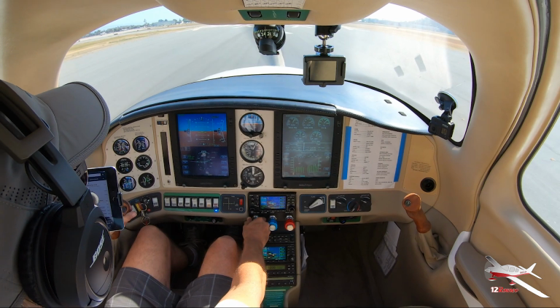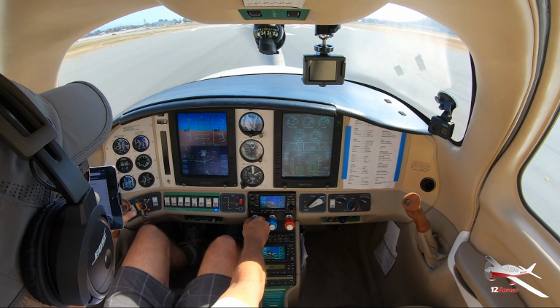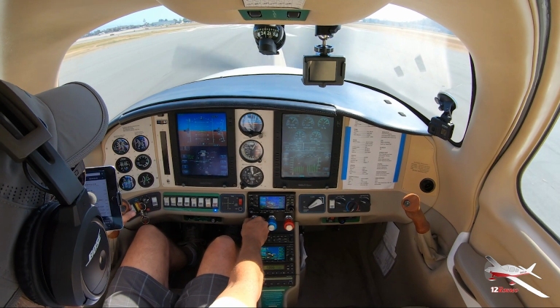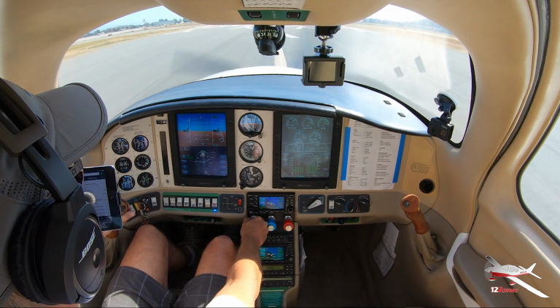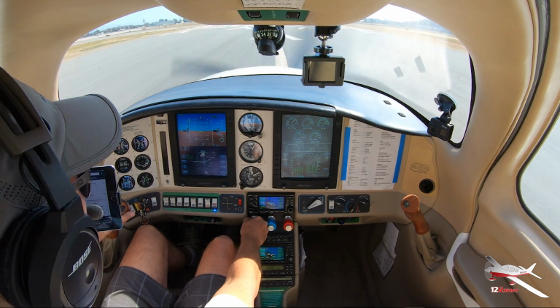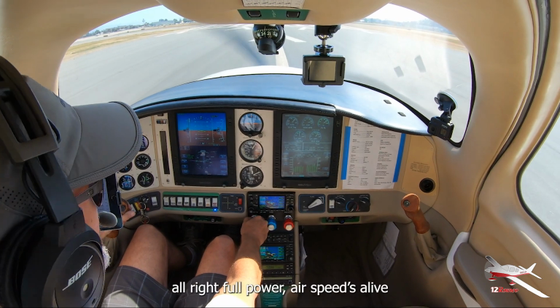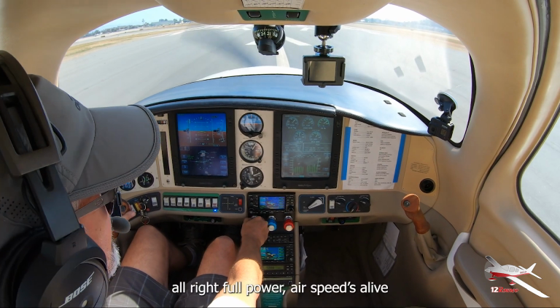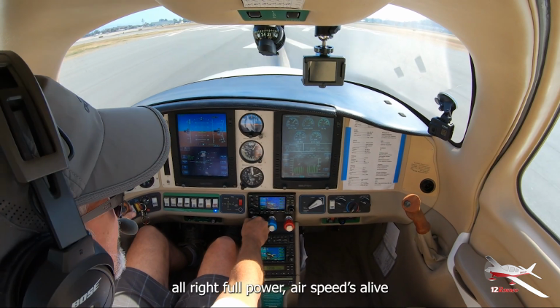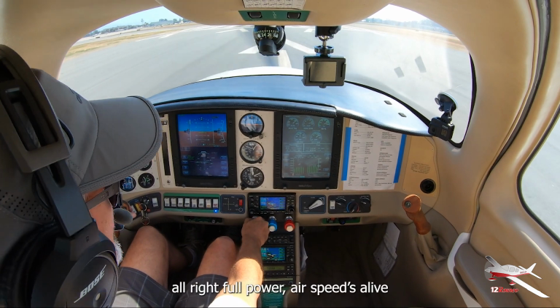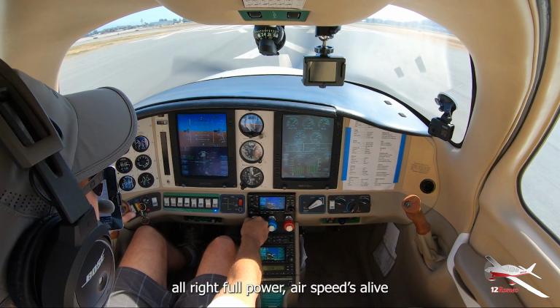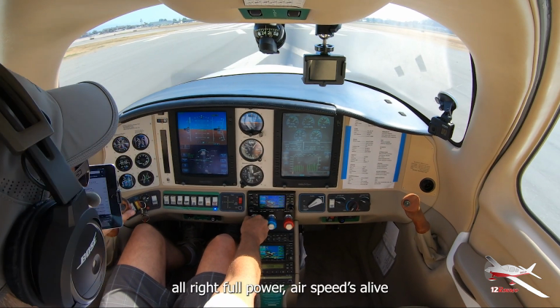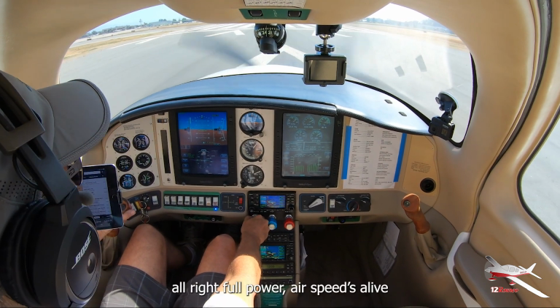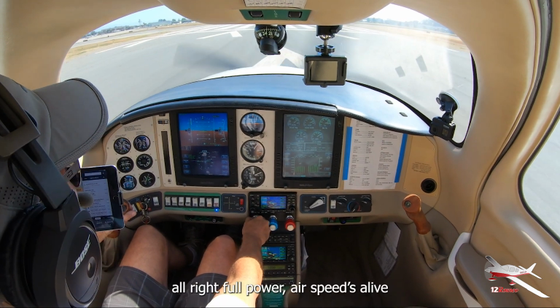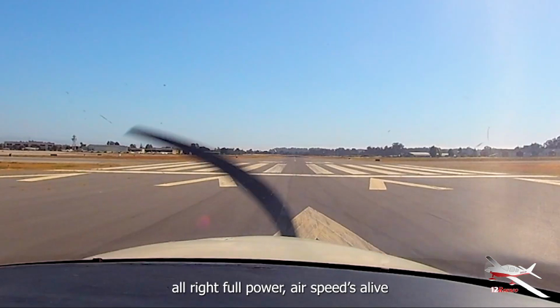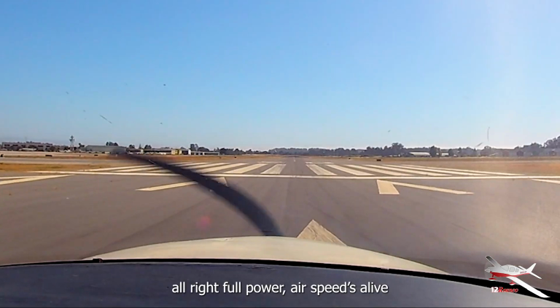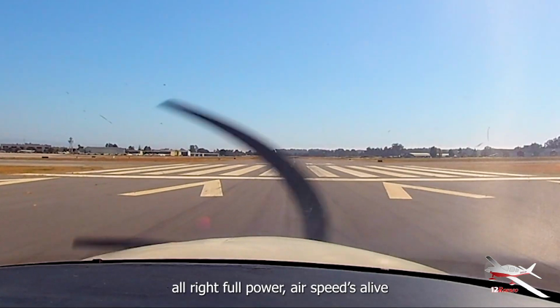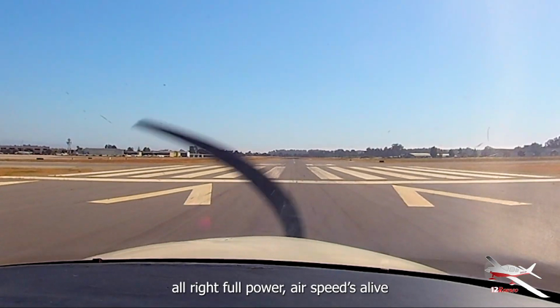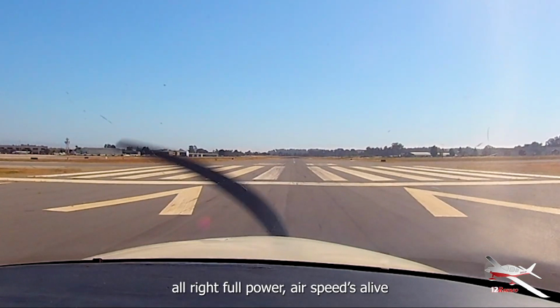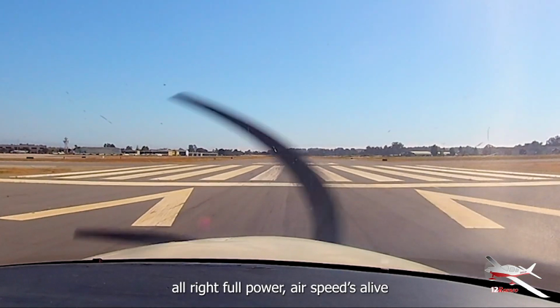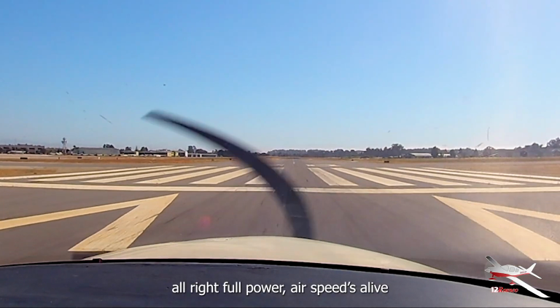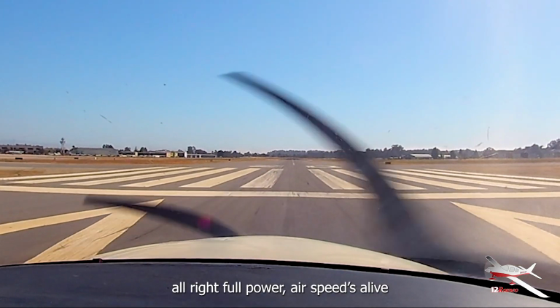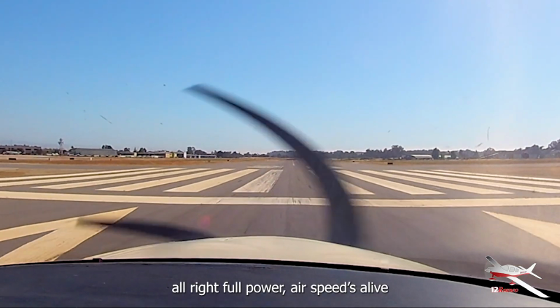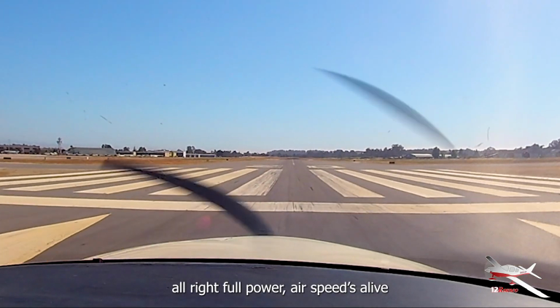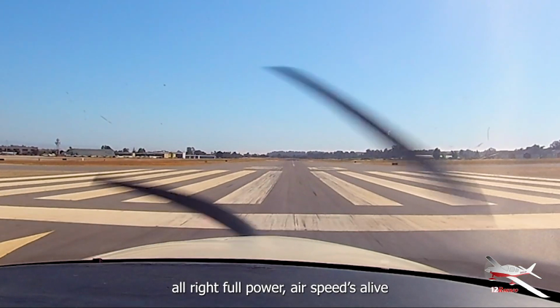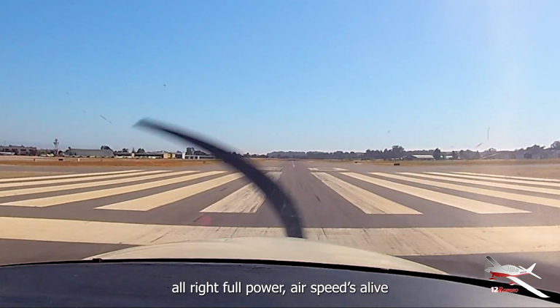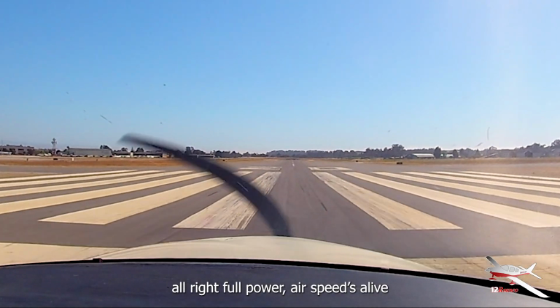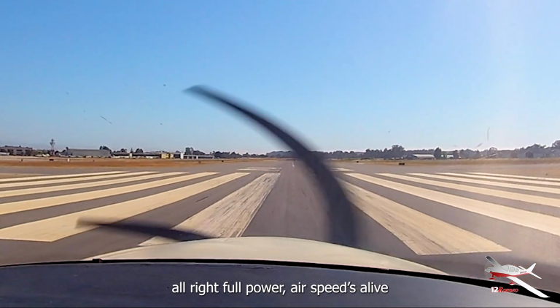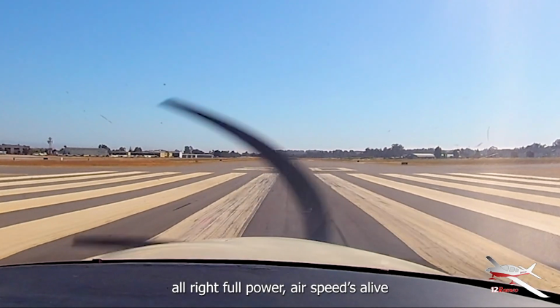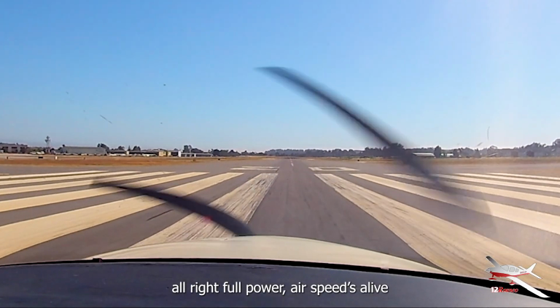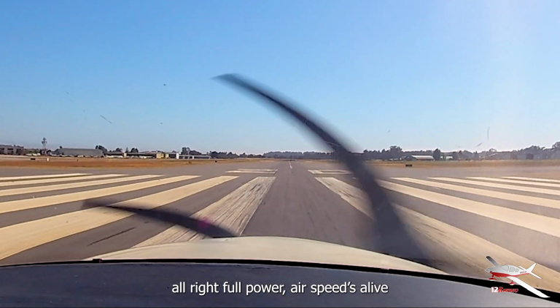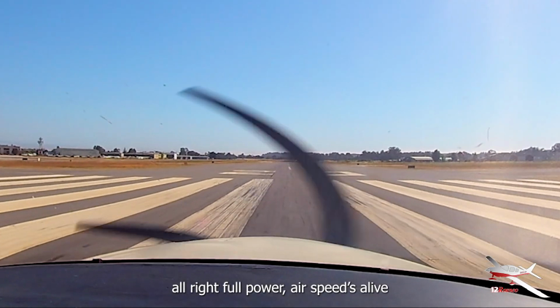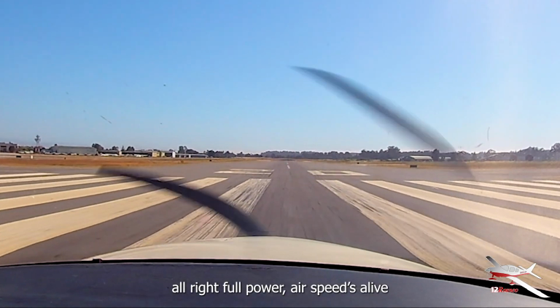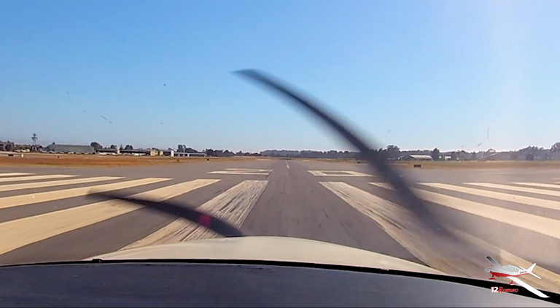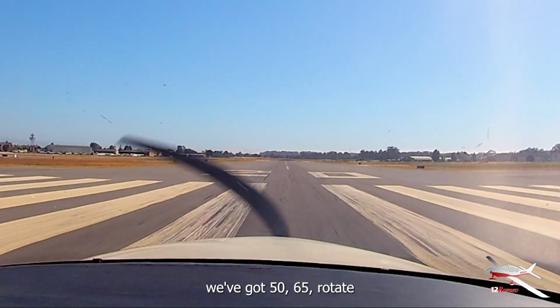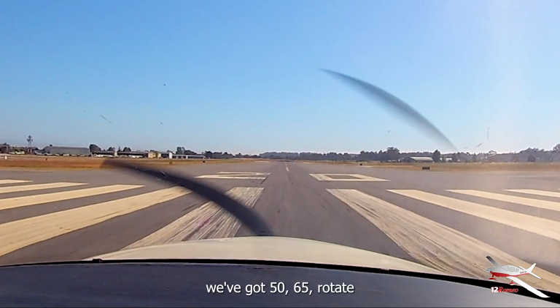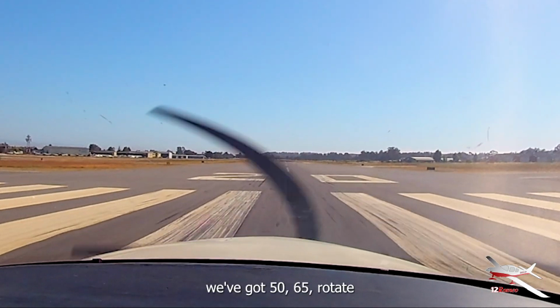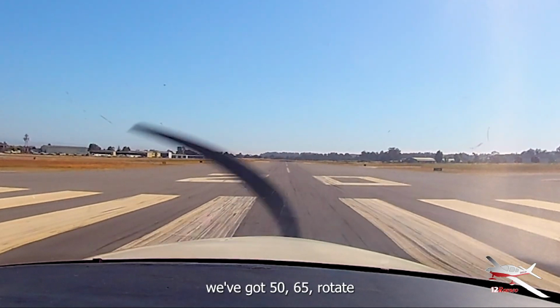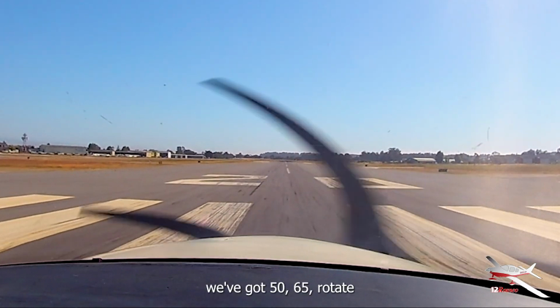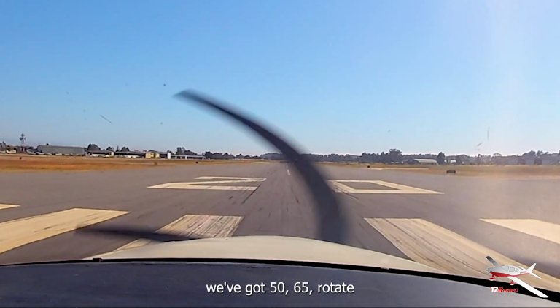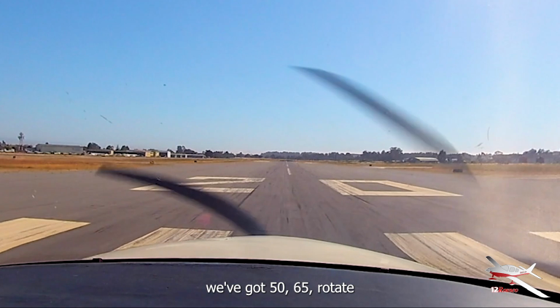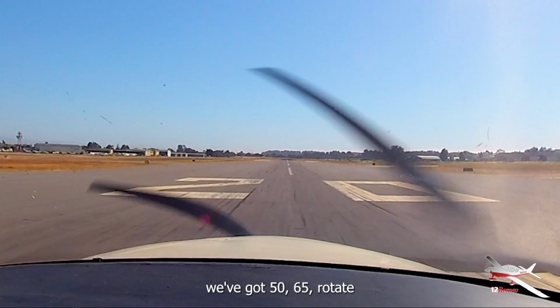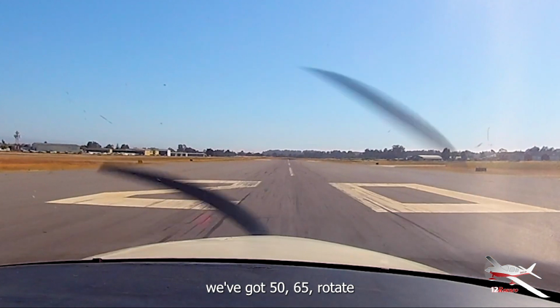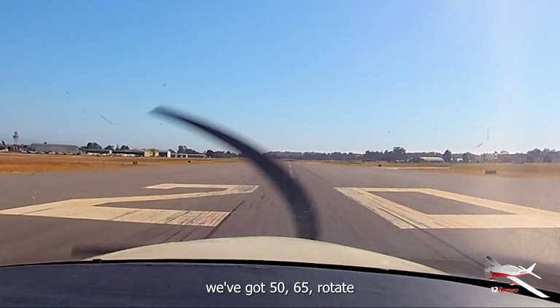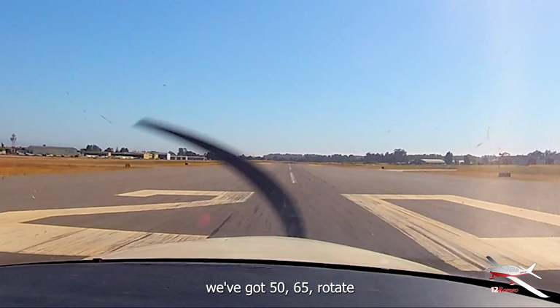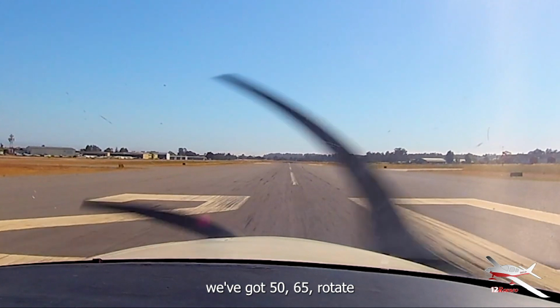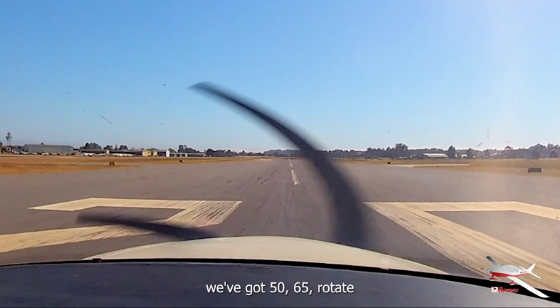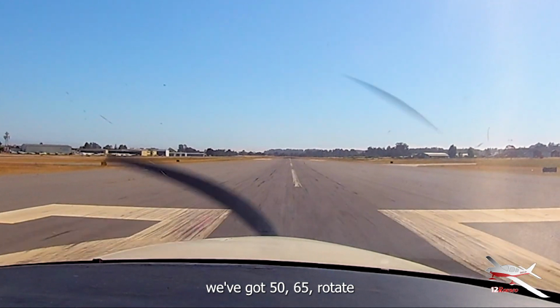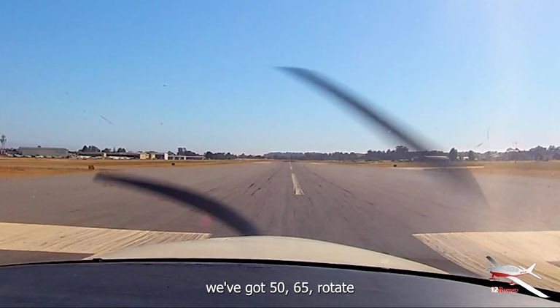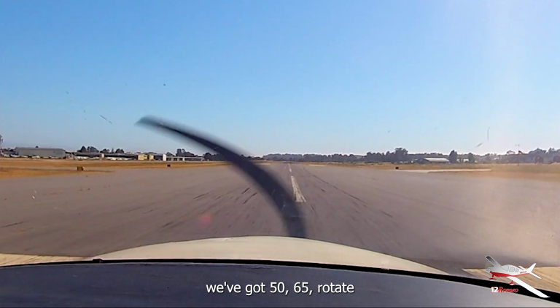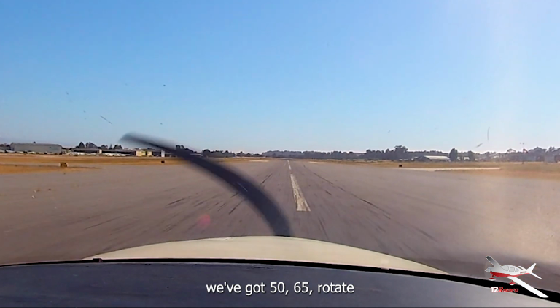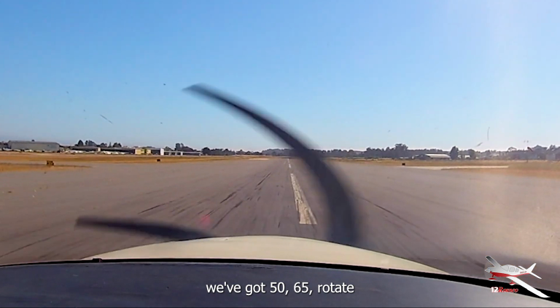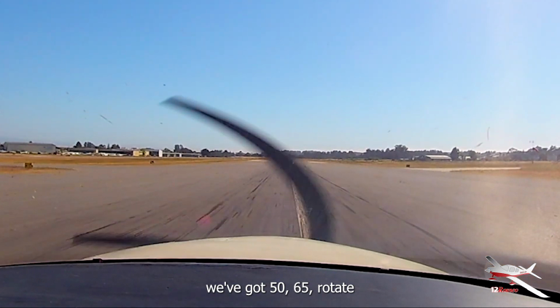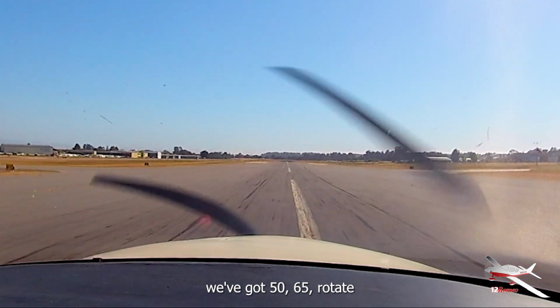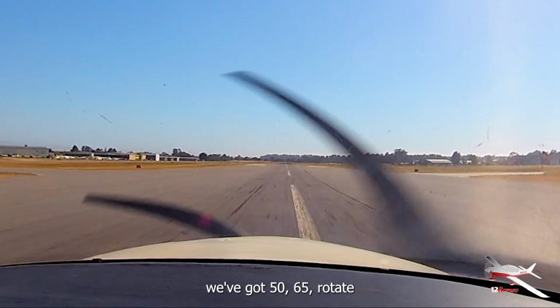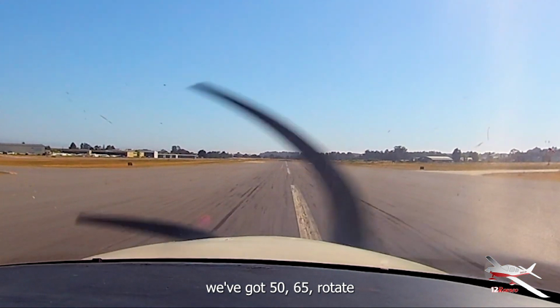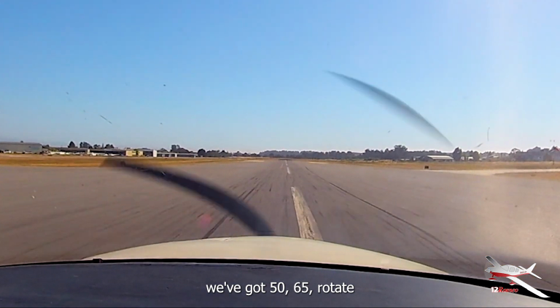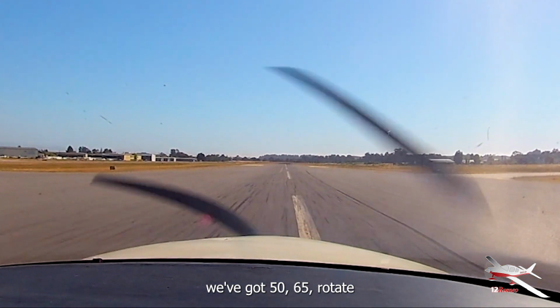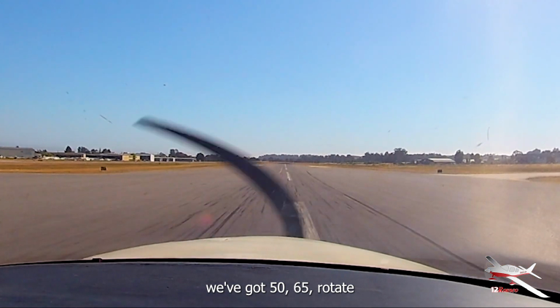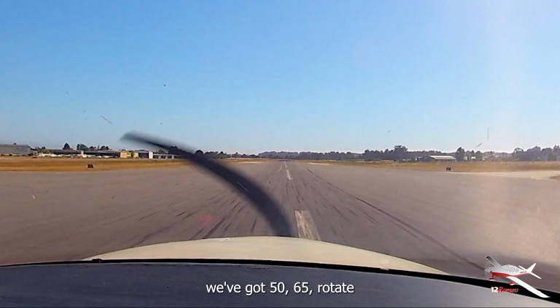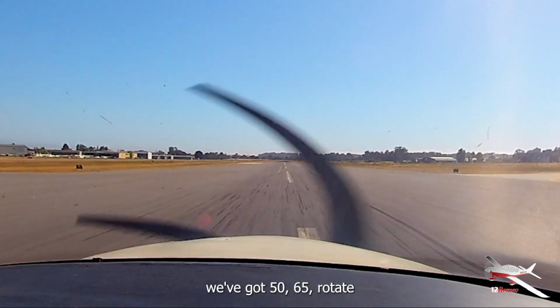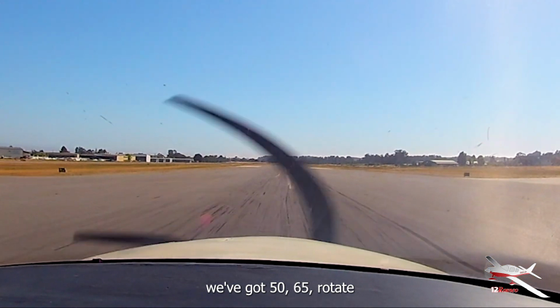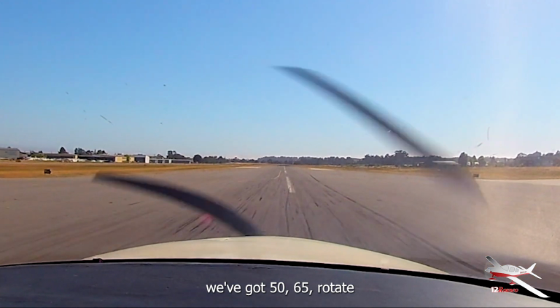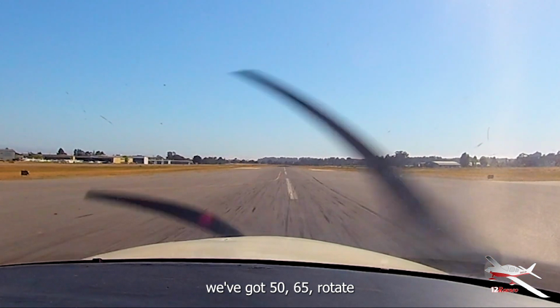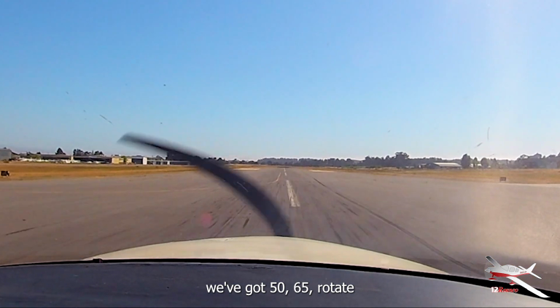All right, full power, airspeed's alive. We've got 50 knots... 65, rotate.